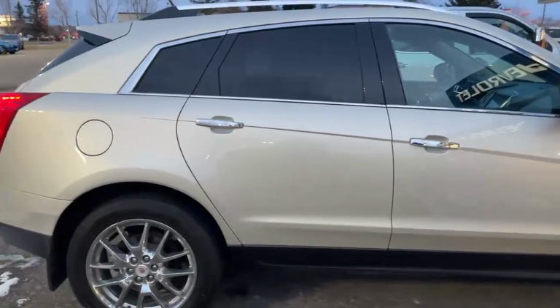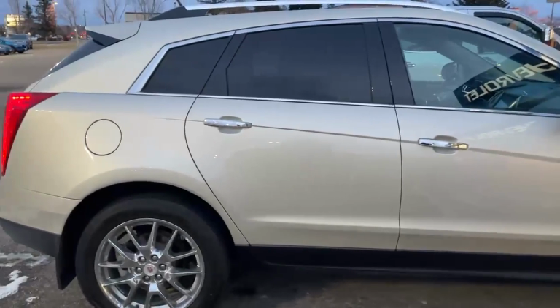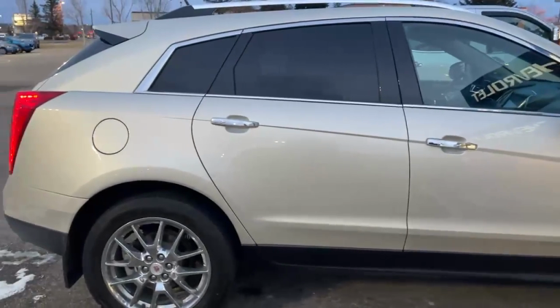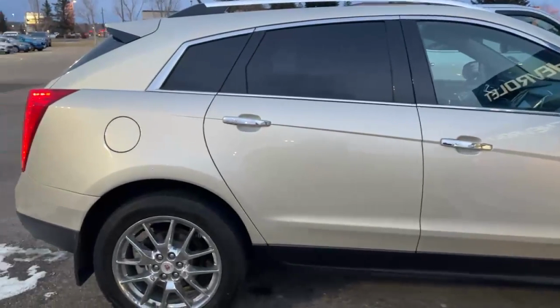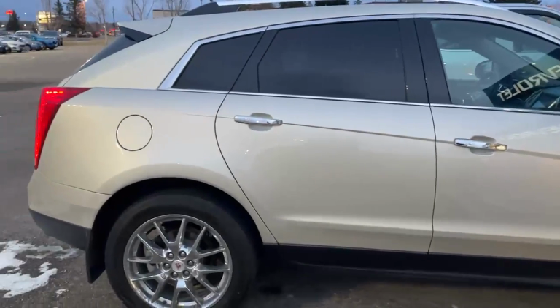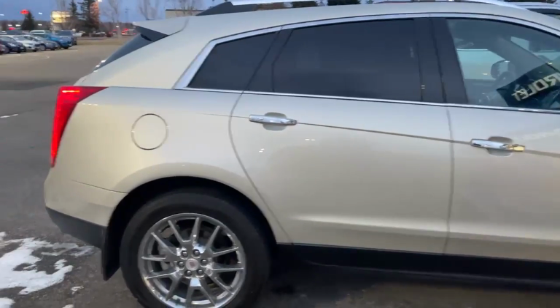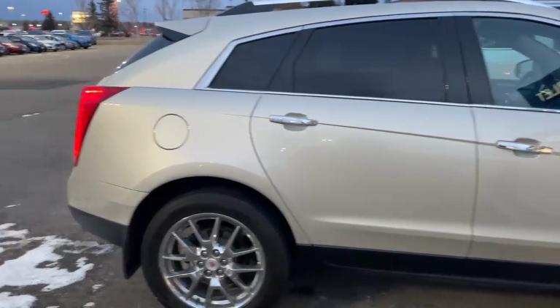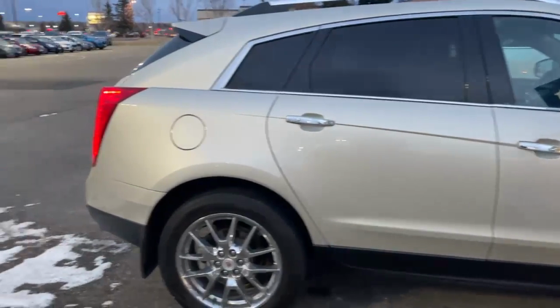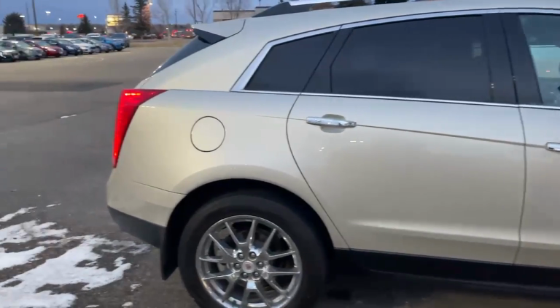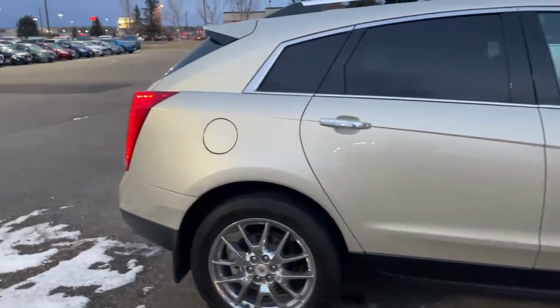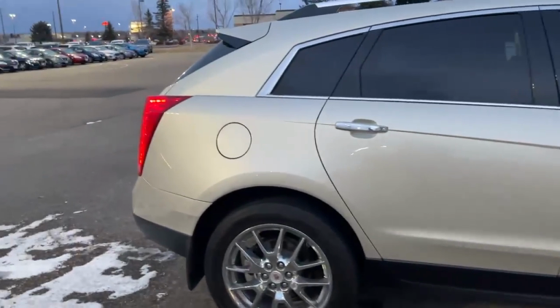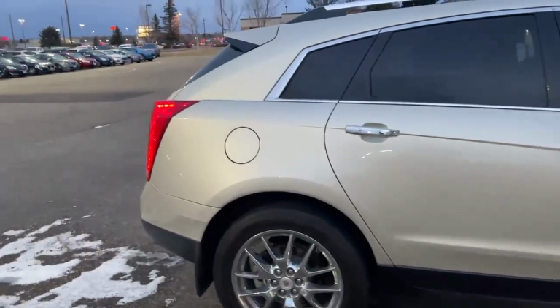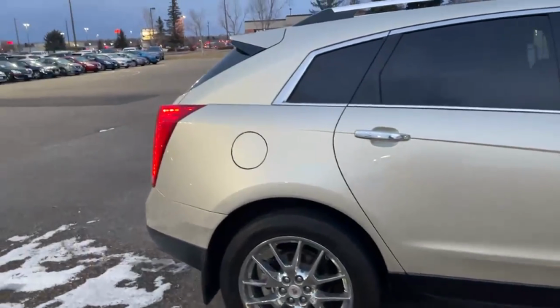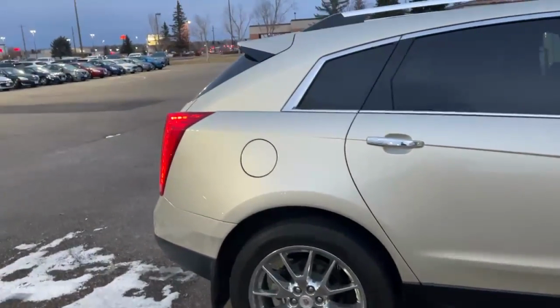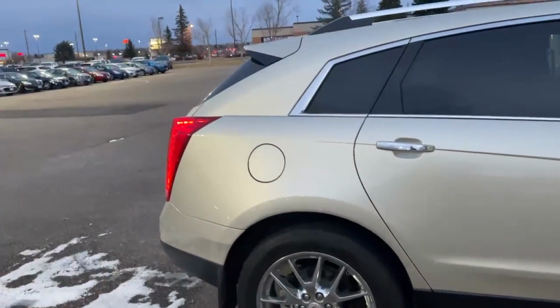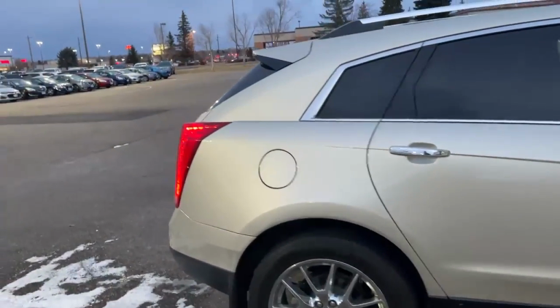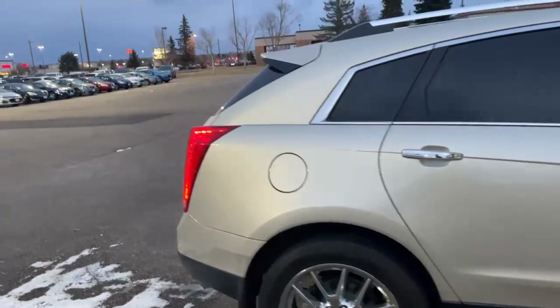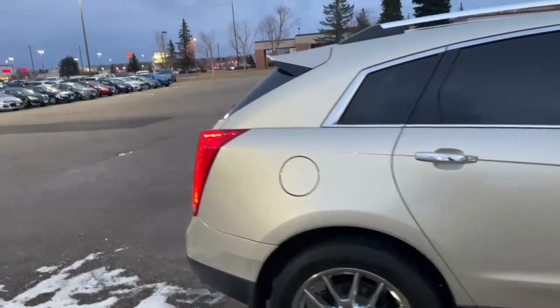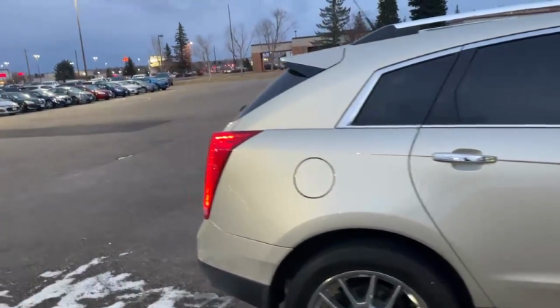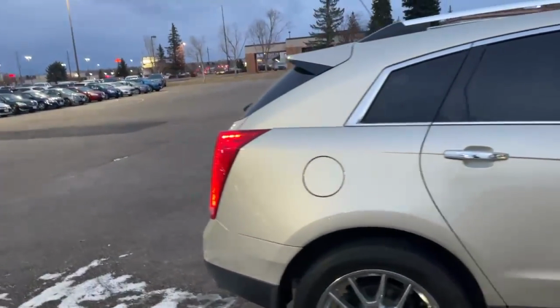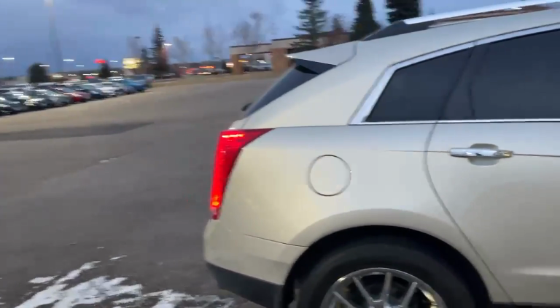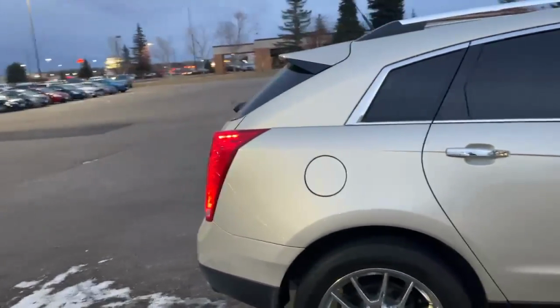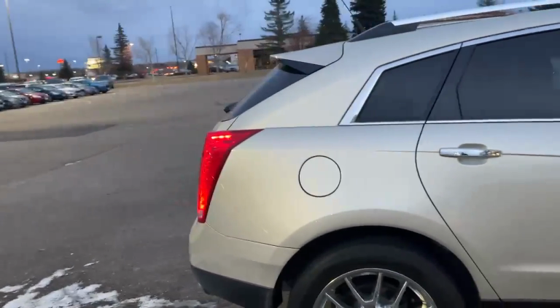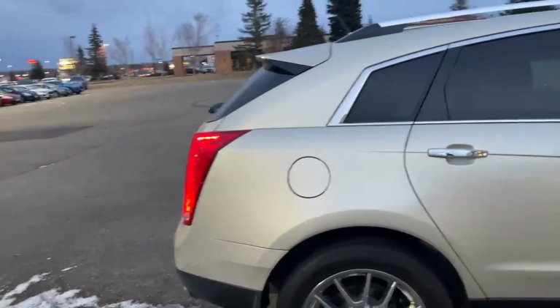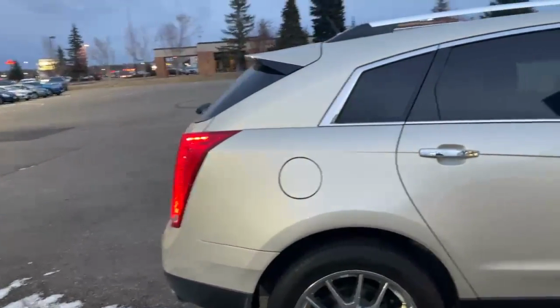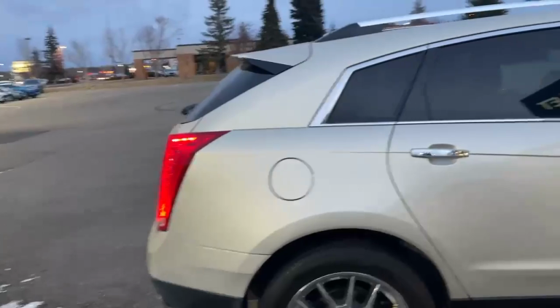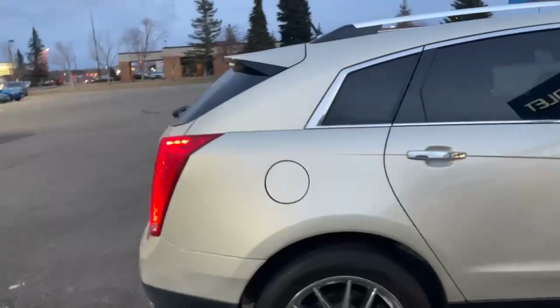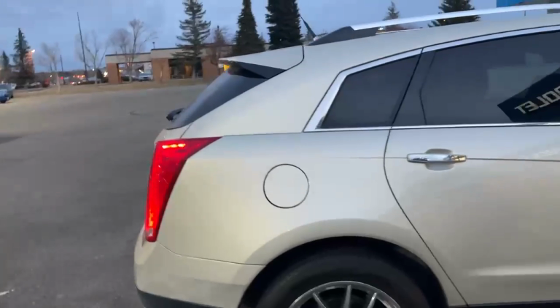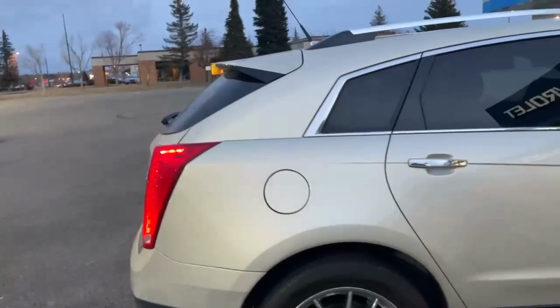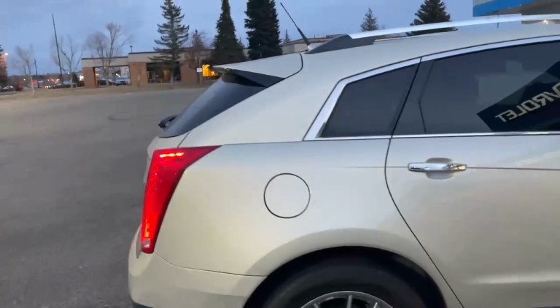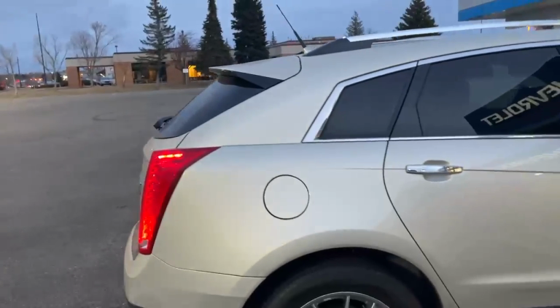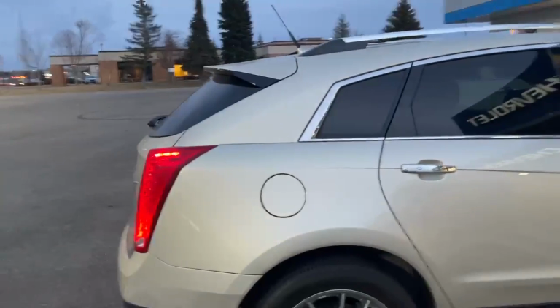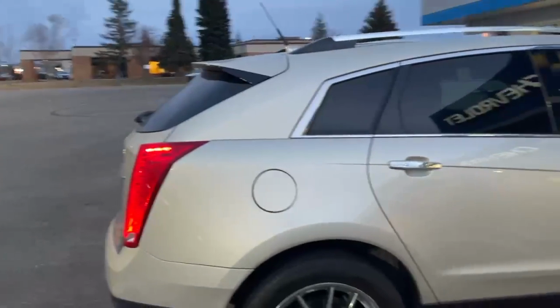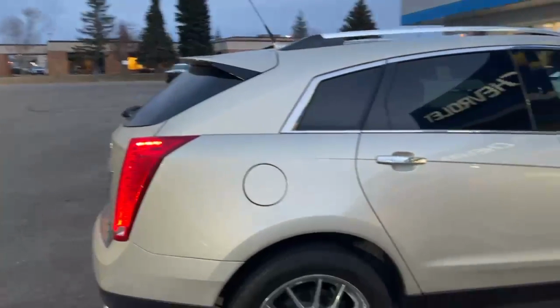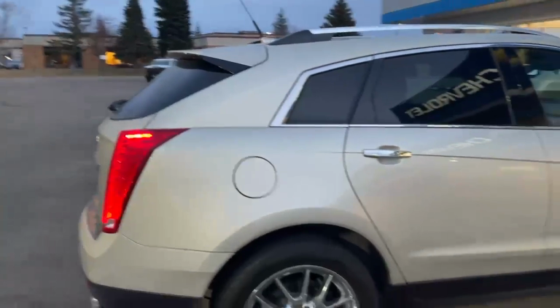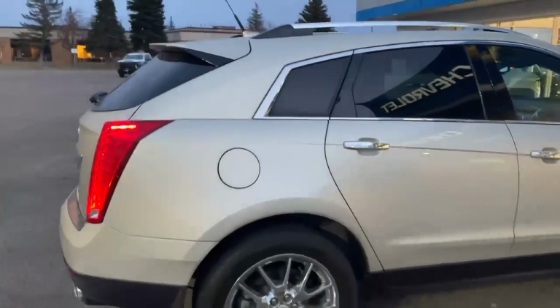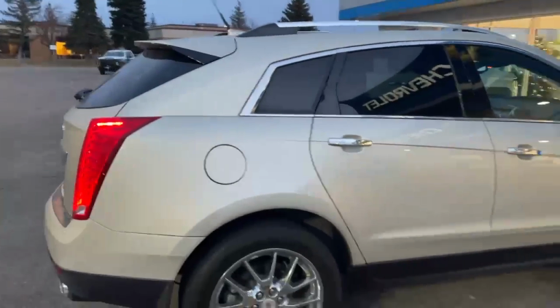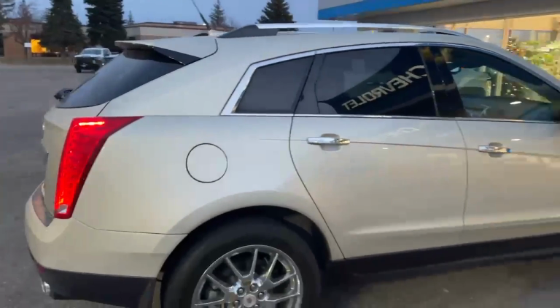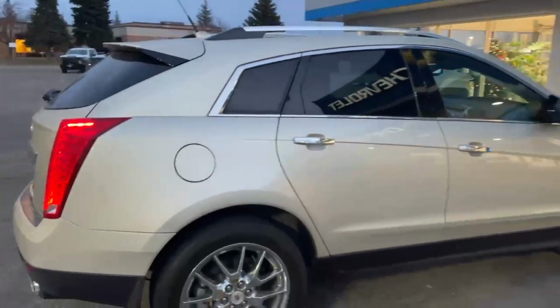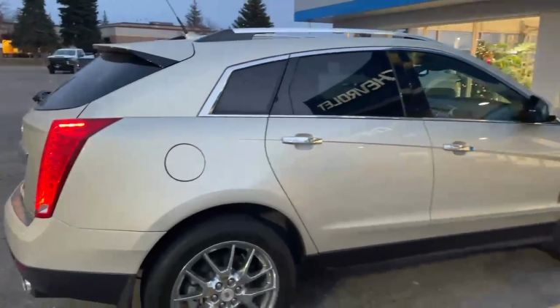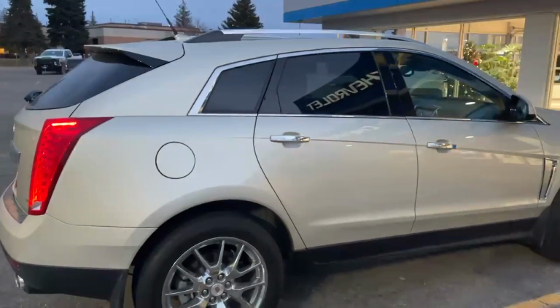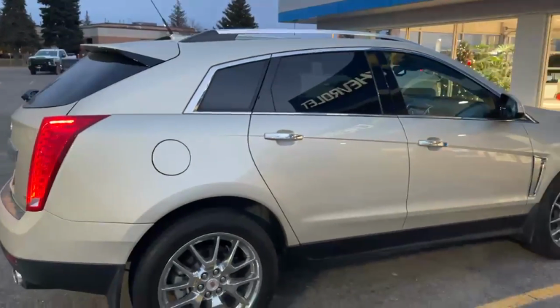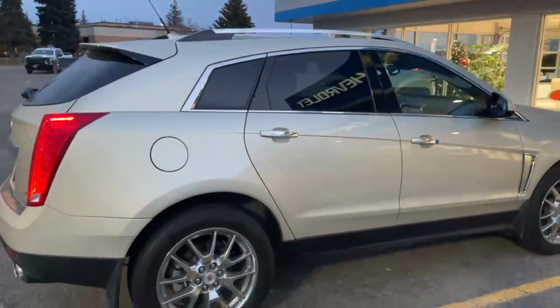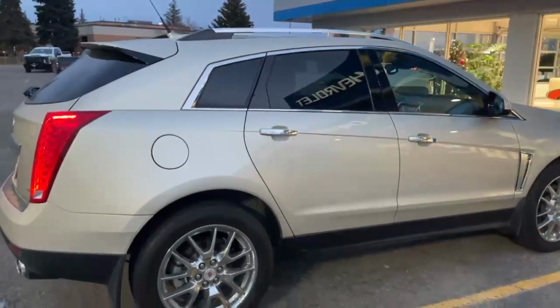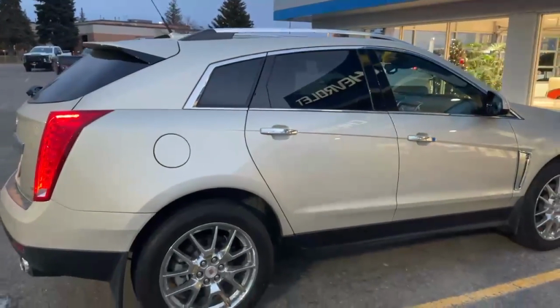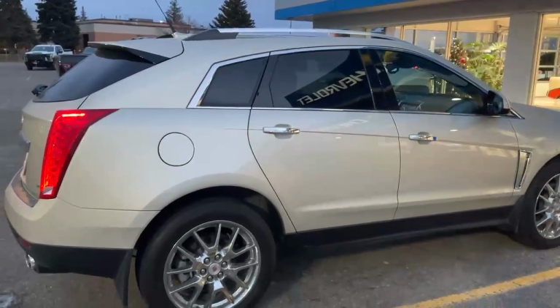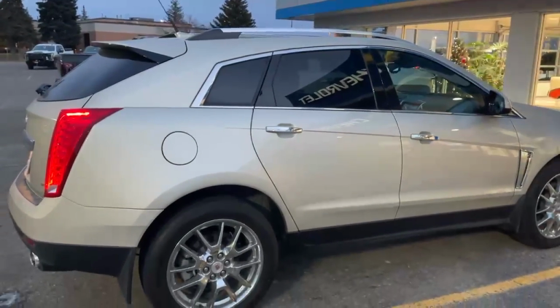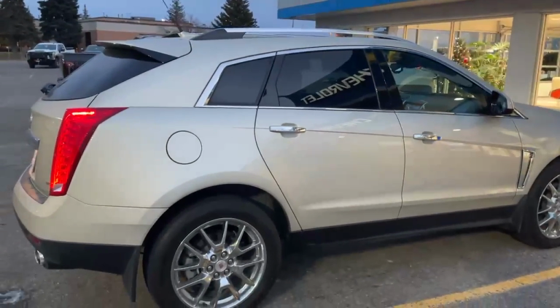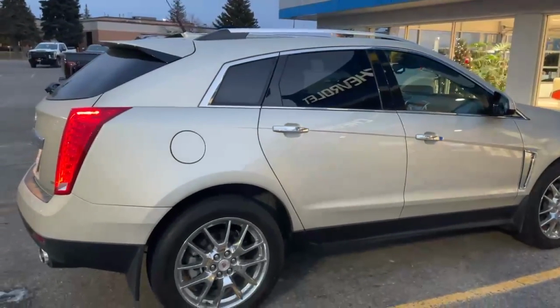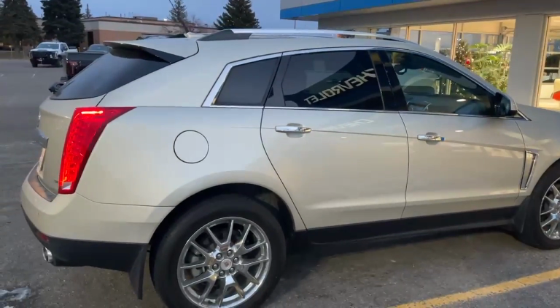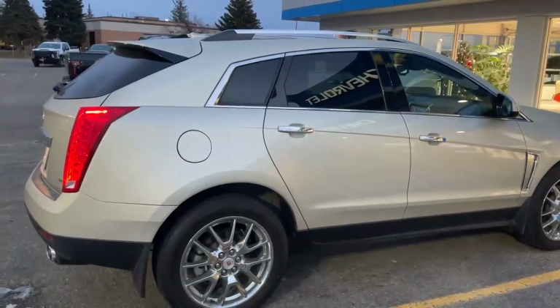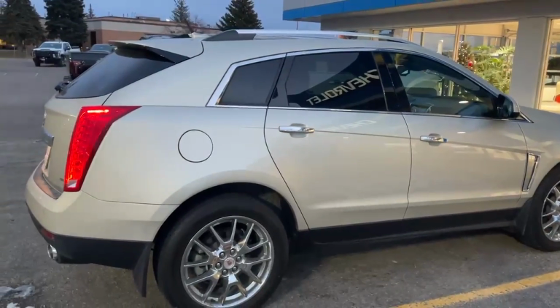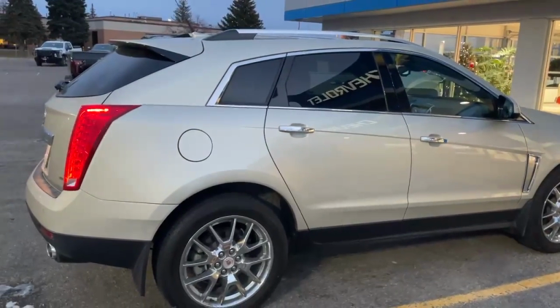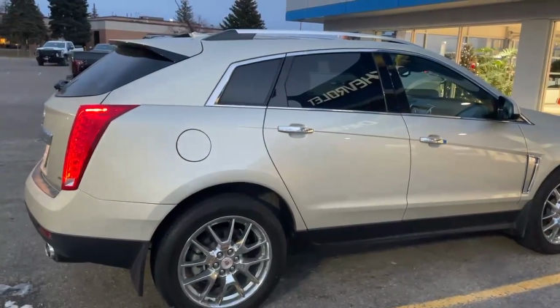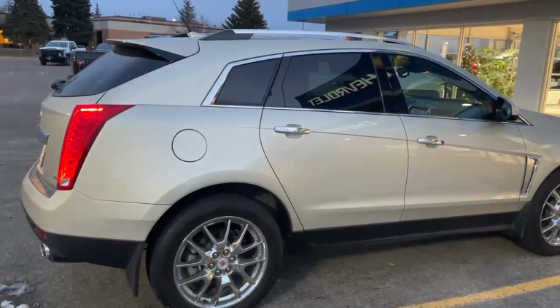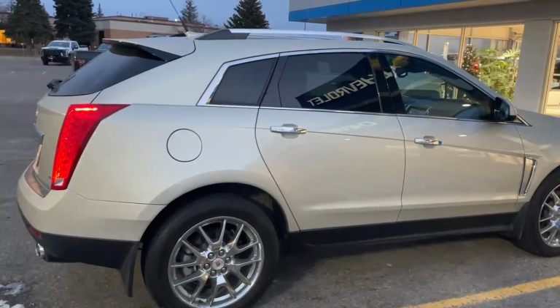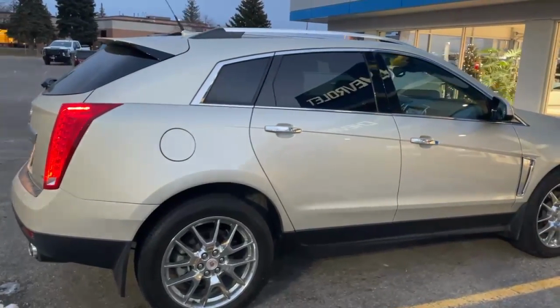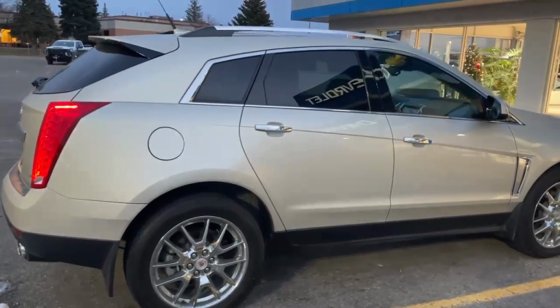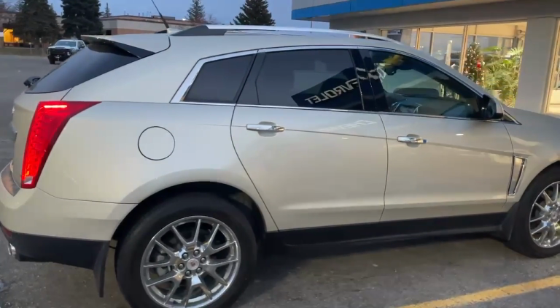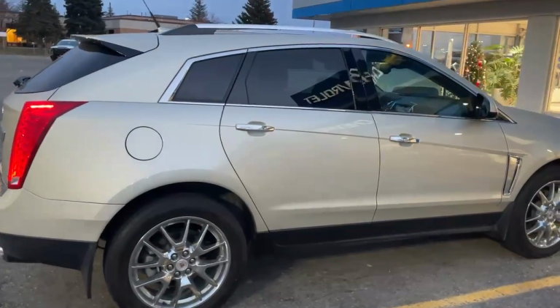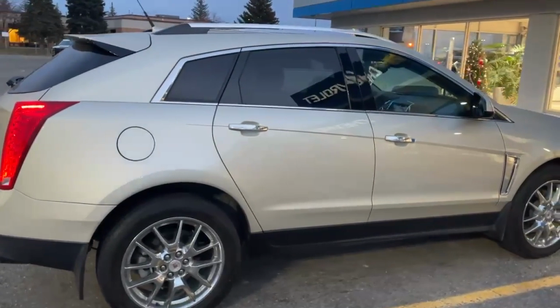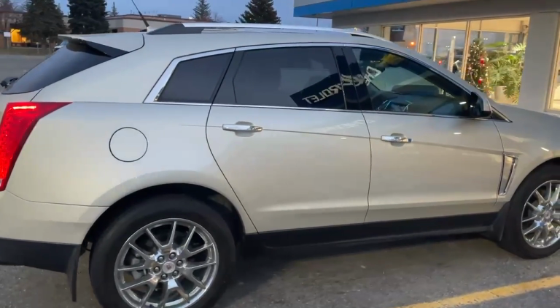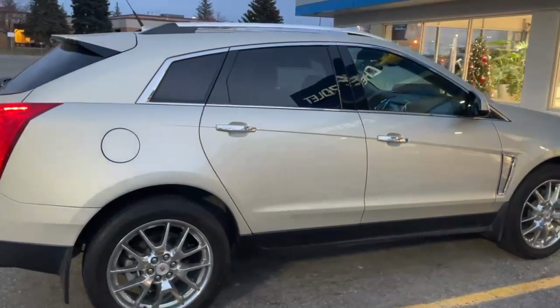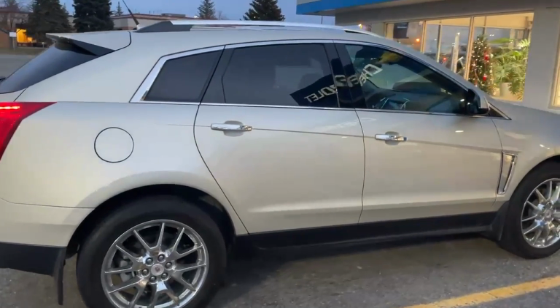Hey, how you doing today? This is Trey down at Whistler Chevrolet. Going to give you a quick video here of our 2013 Cadillac SRX.